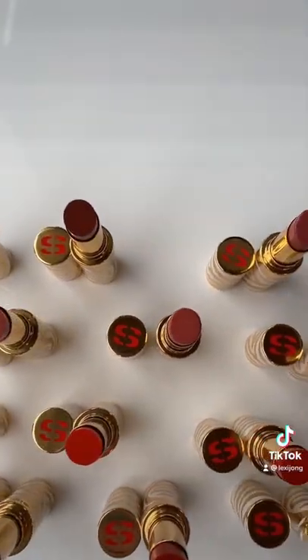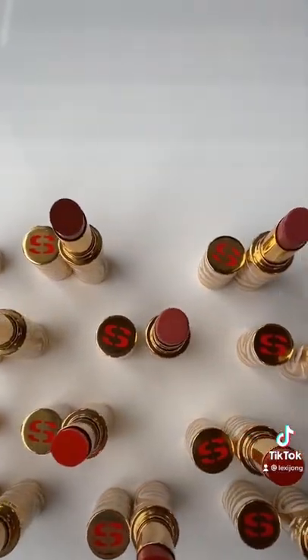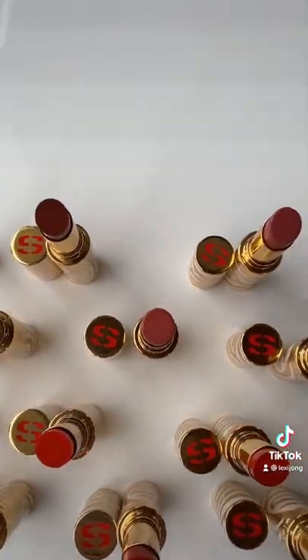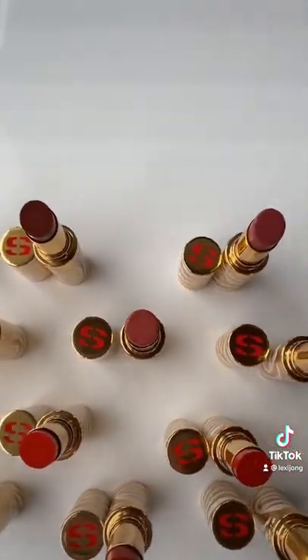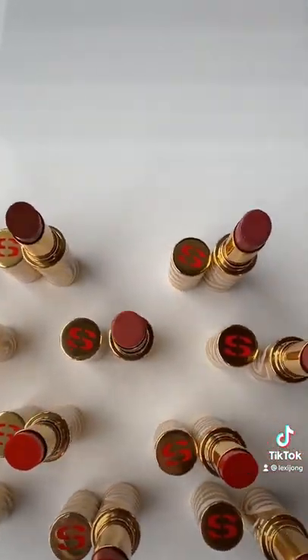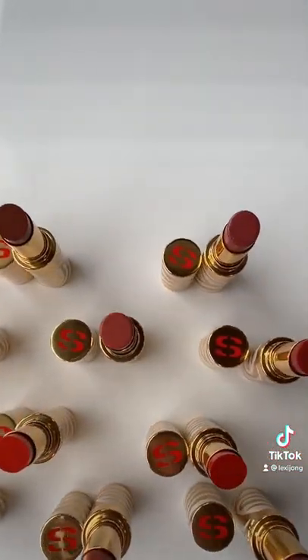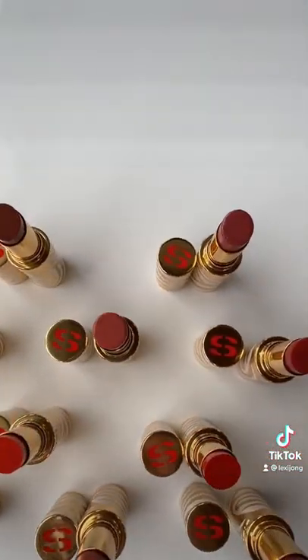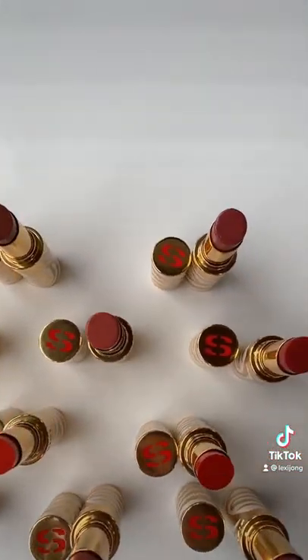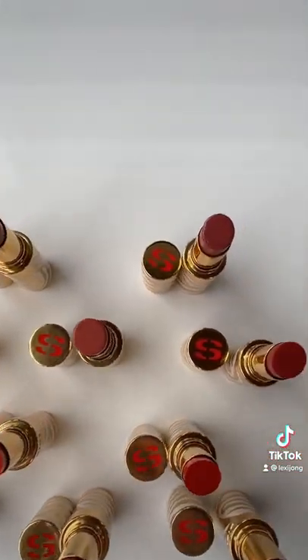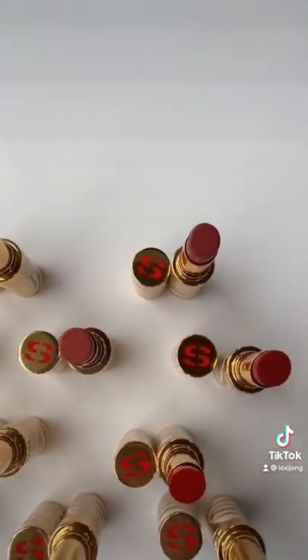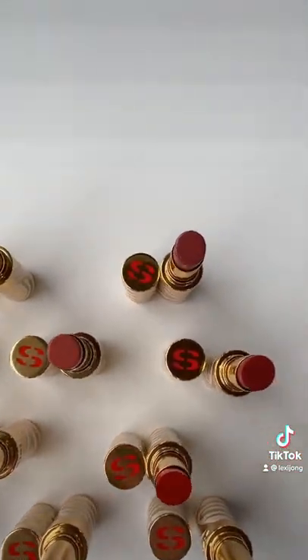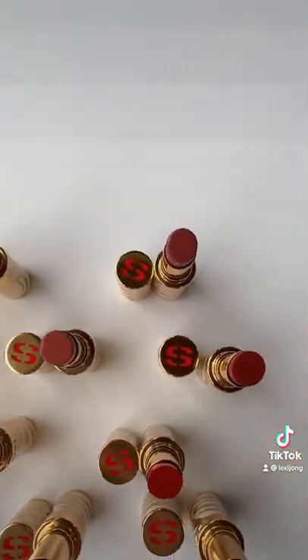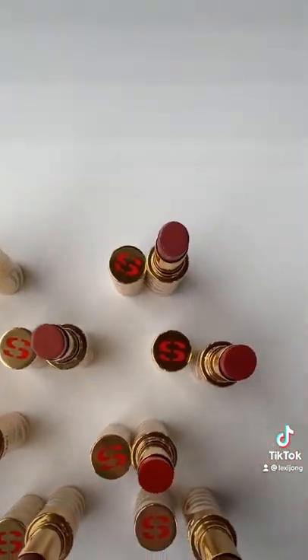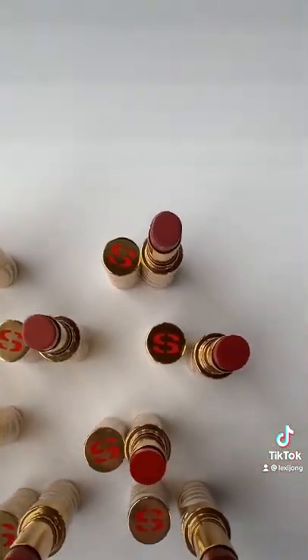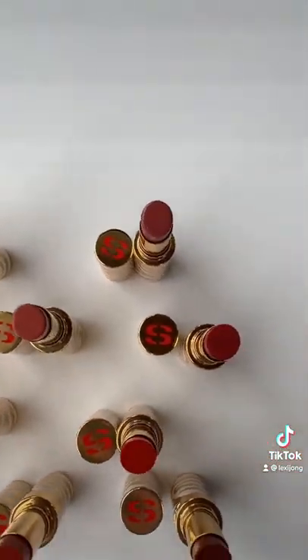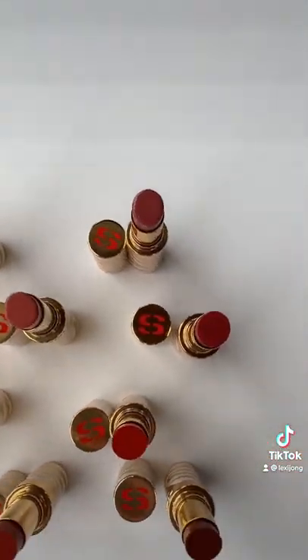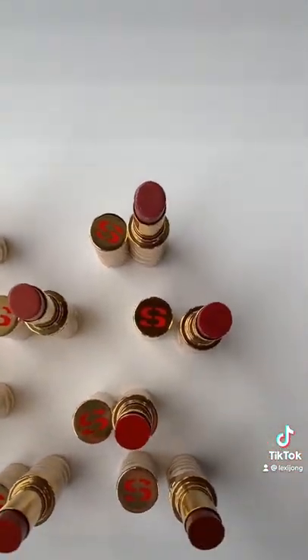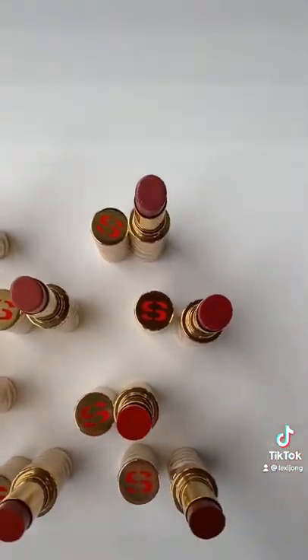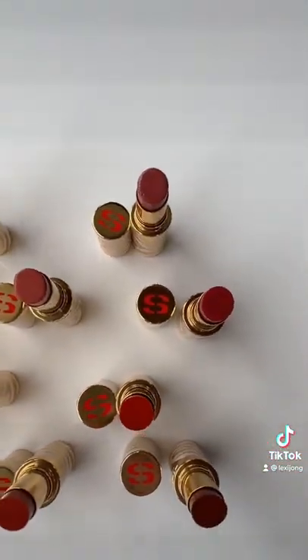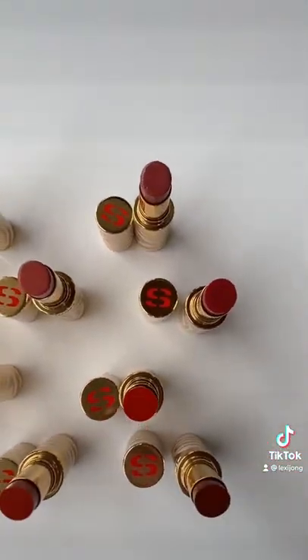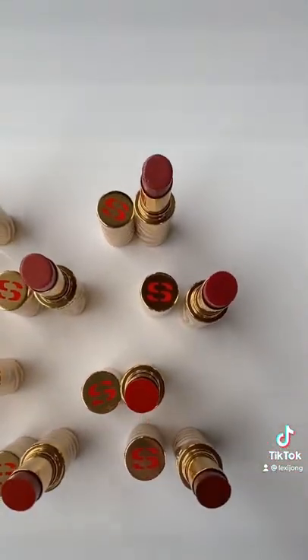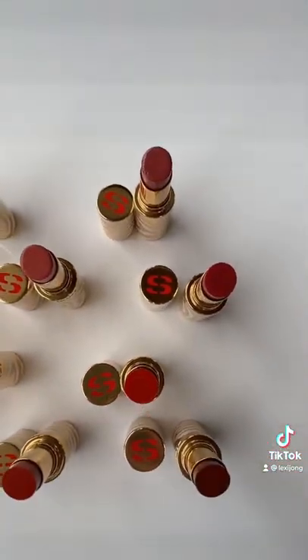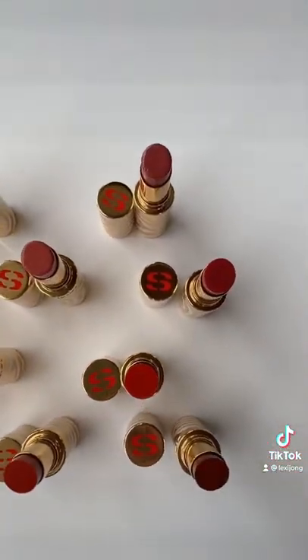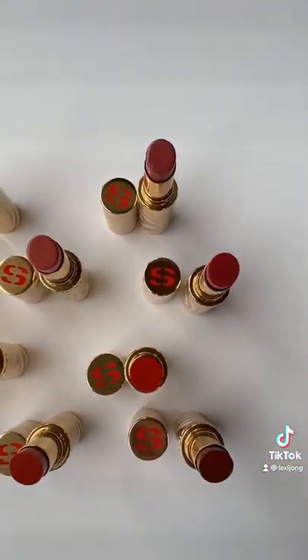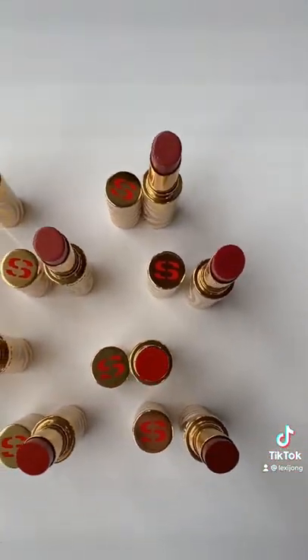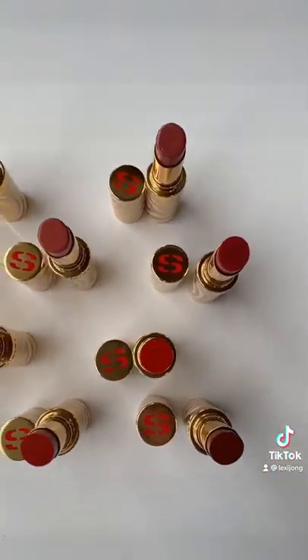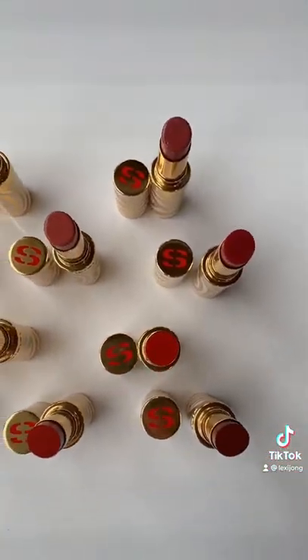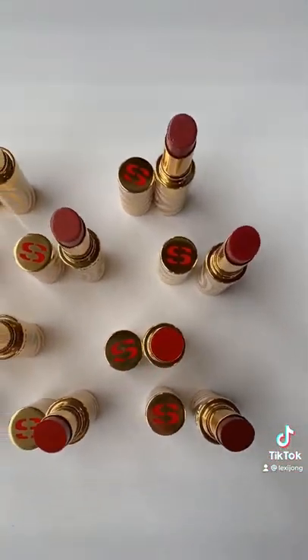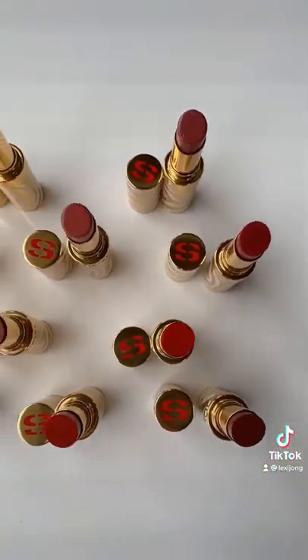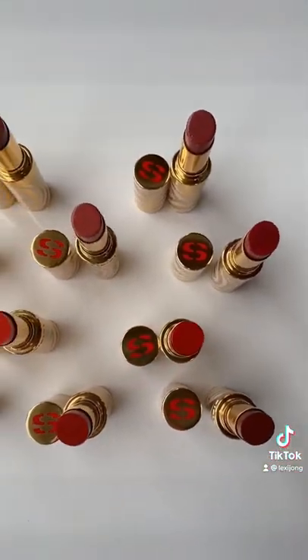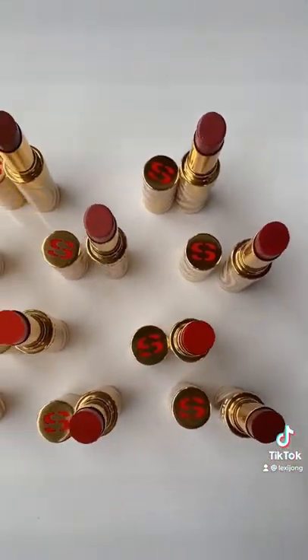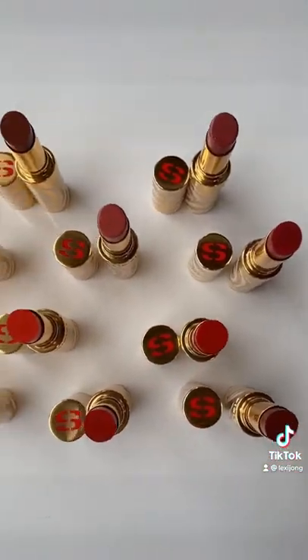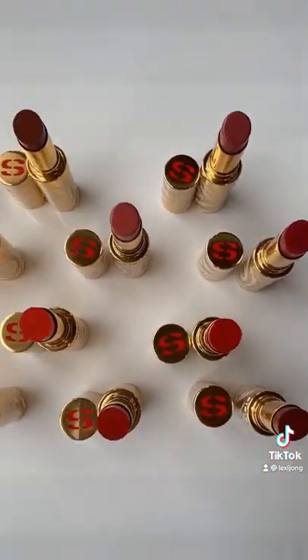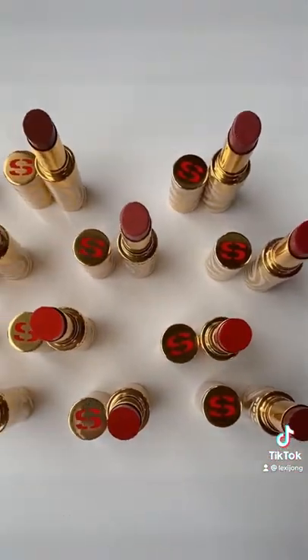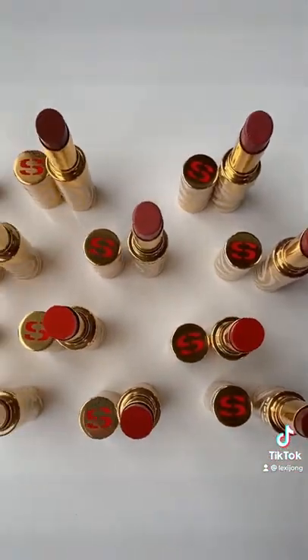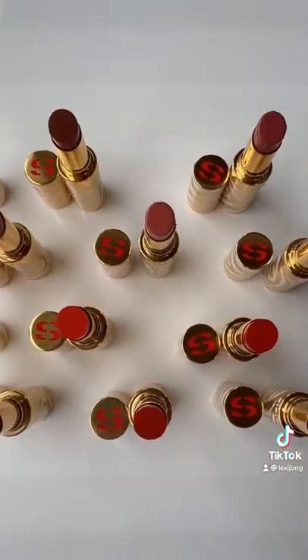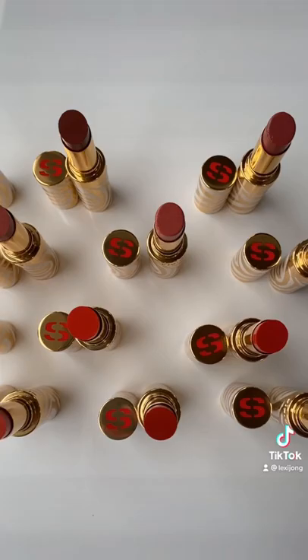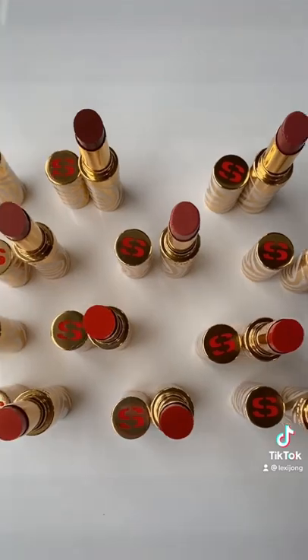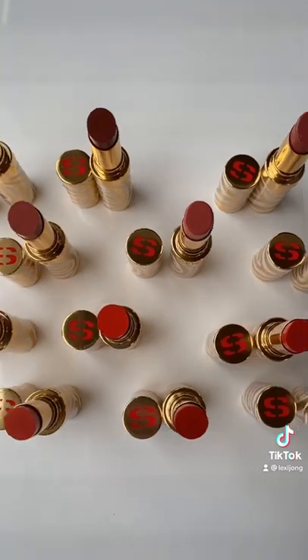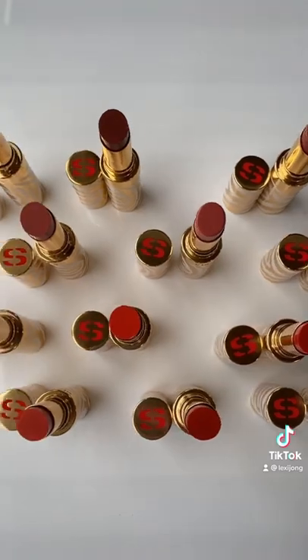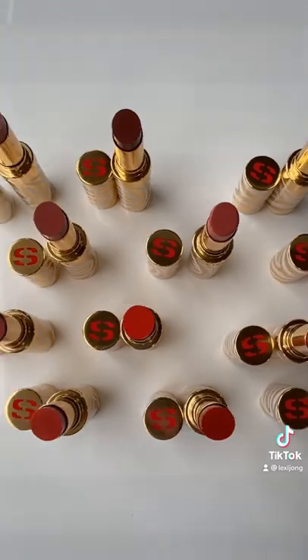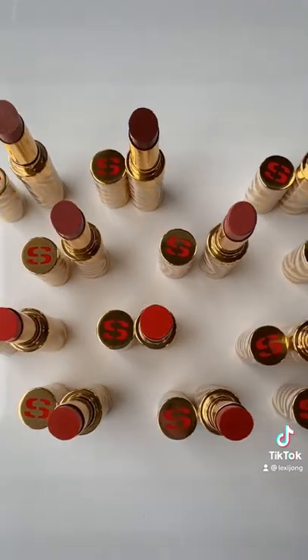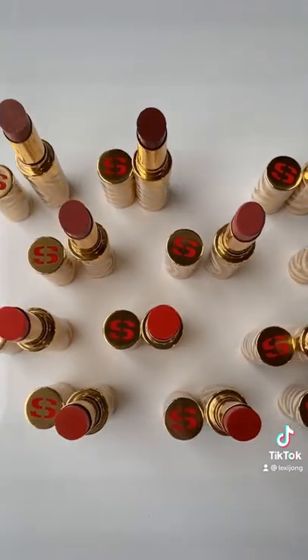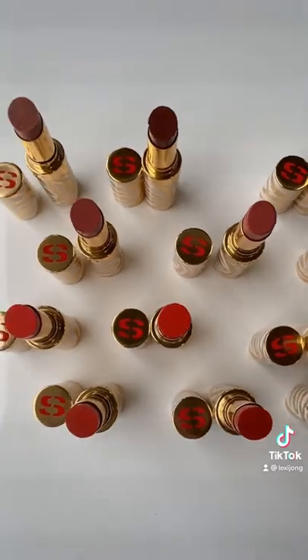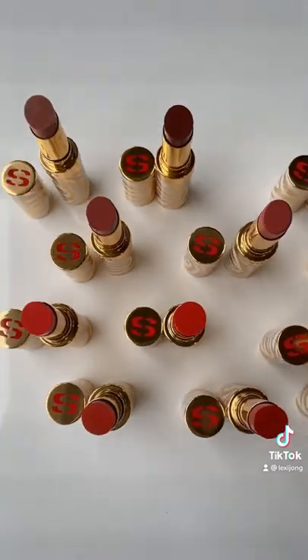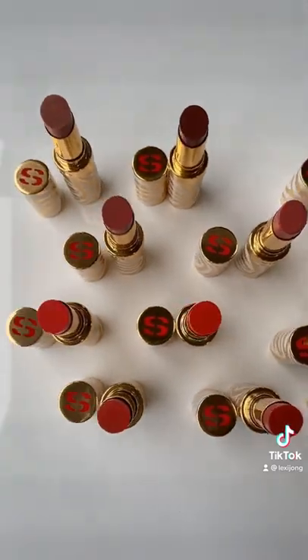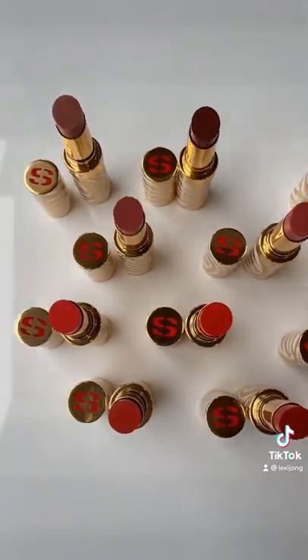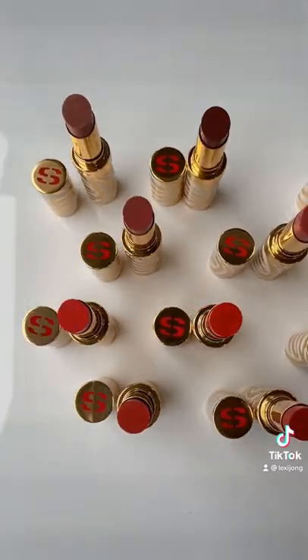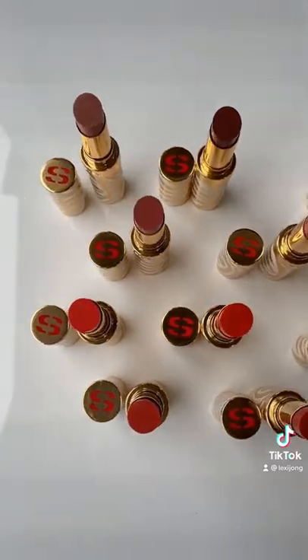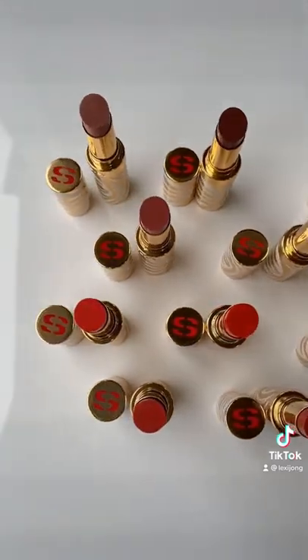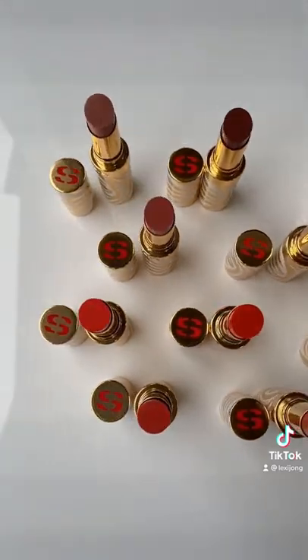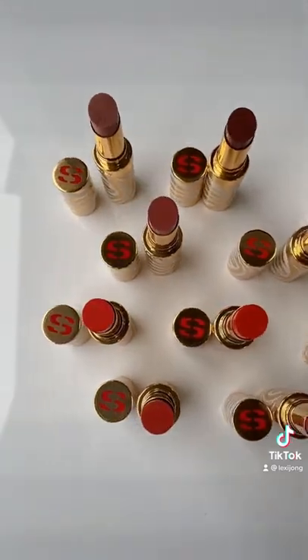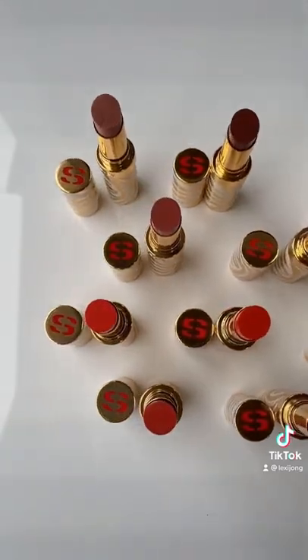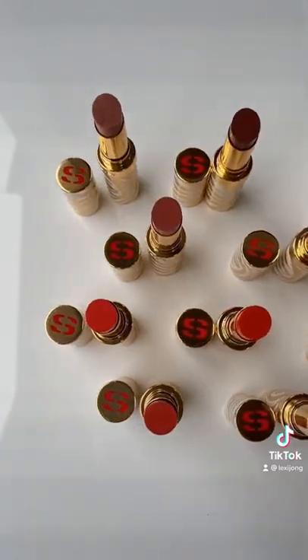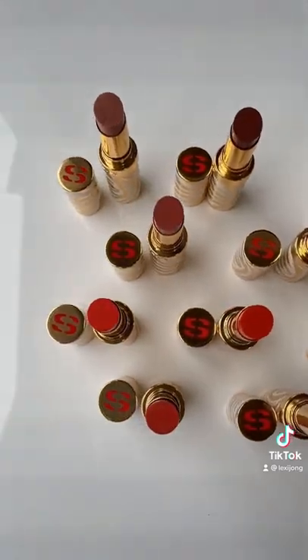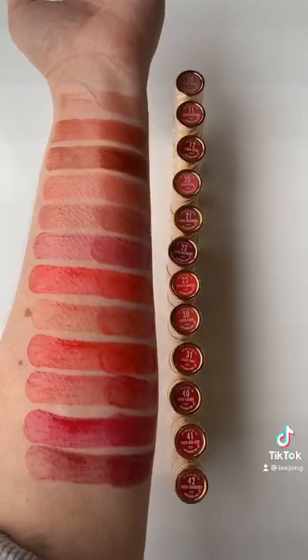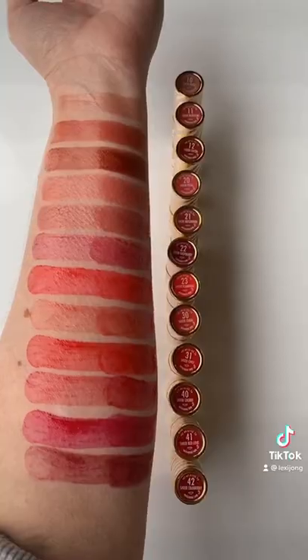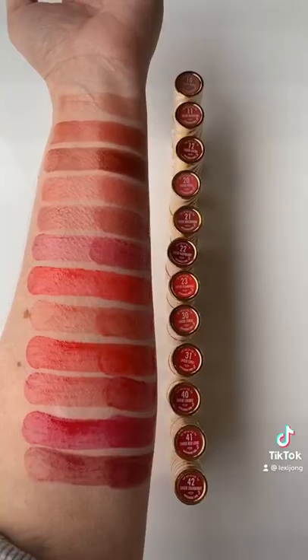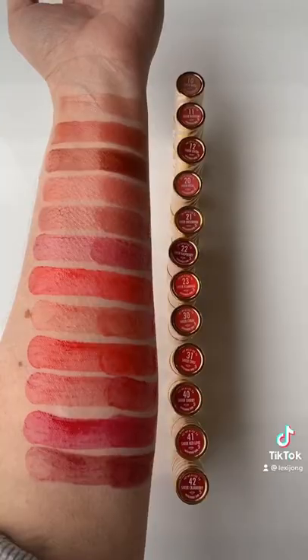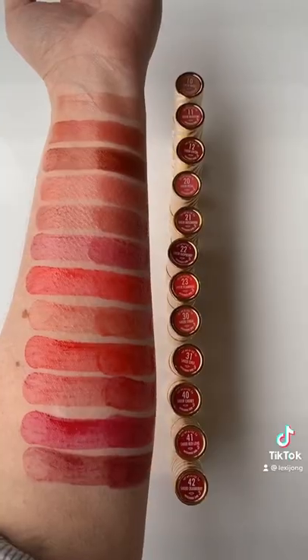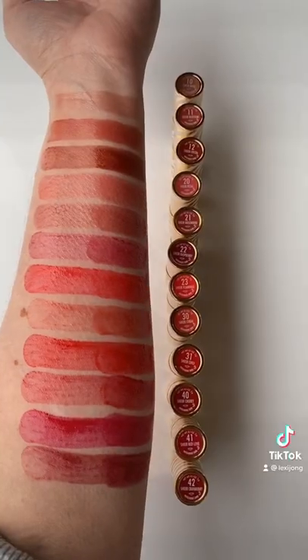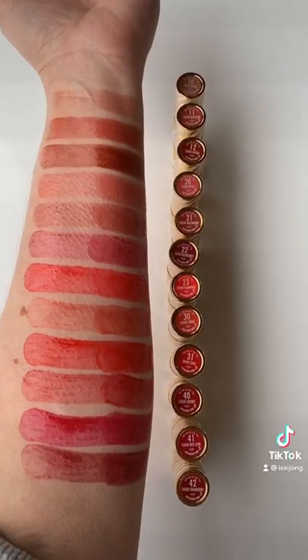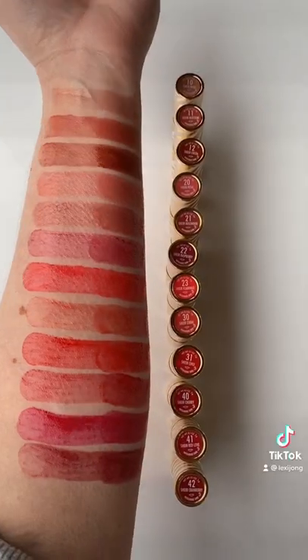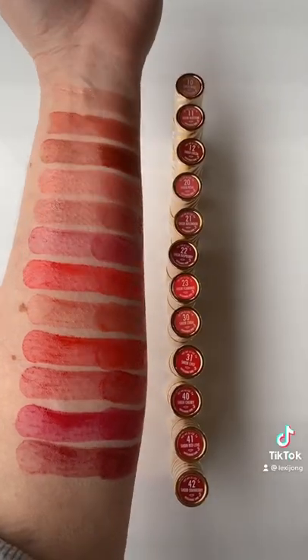20, Sheer Petal. 21, Sheer Rosewood. 22, Sheer Raspberry. 23, Sheer Flamingo.